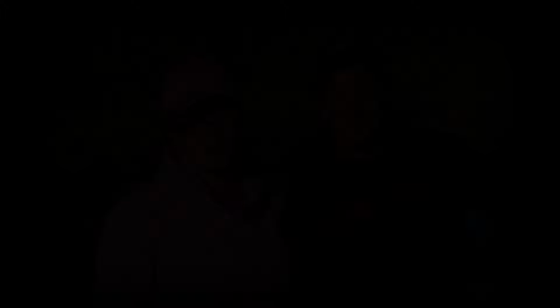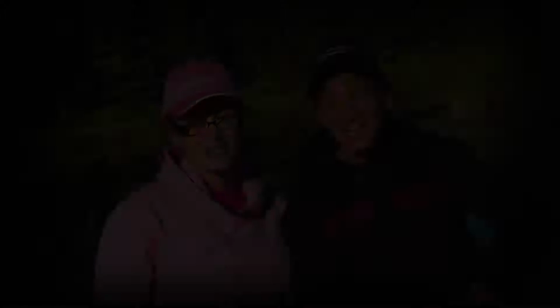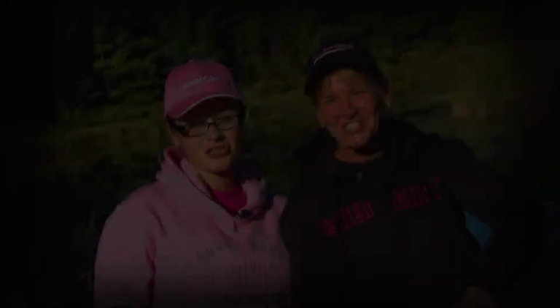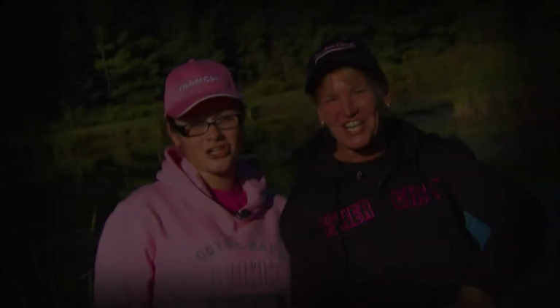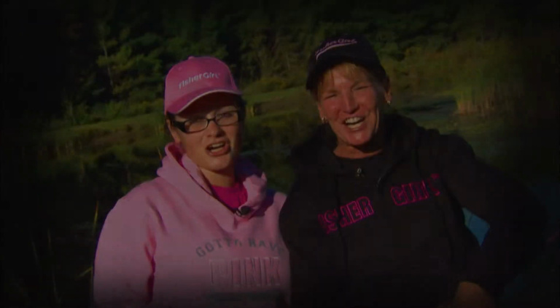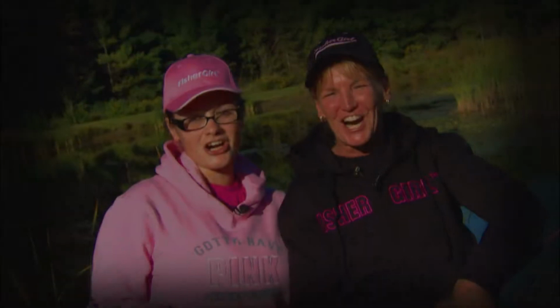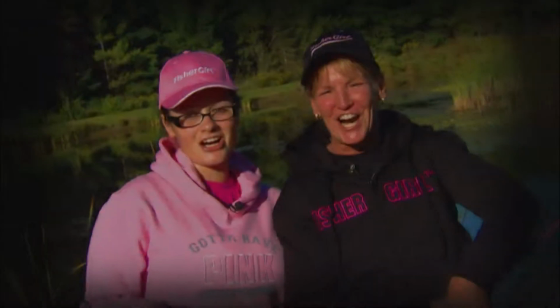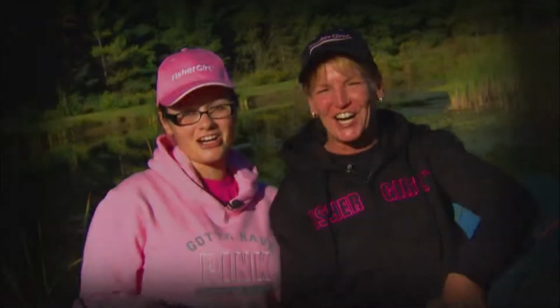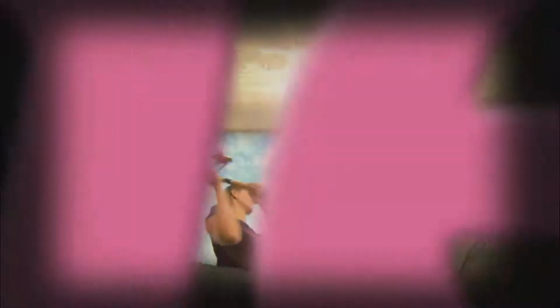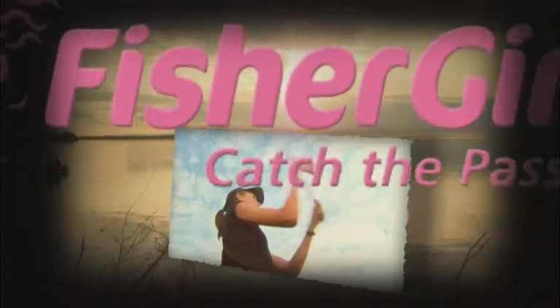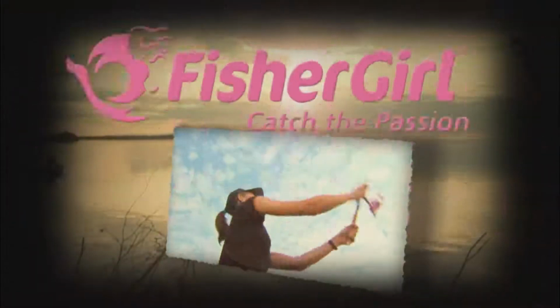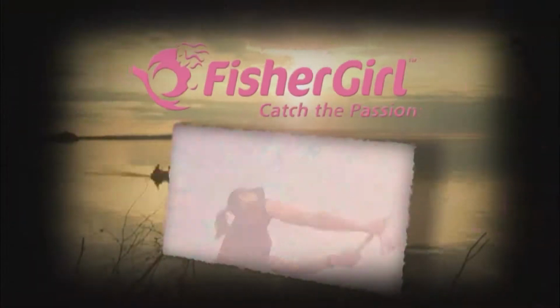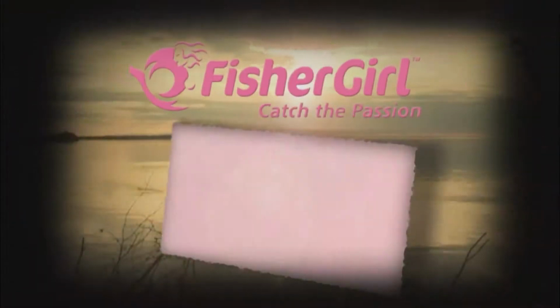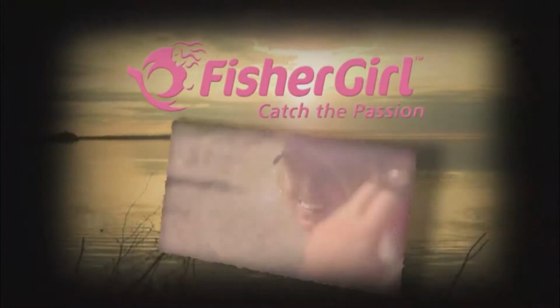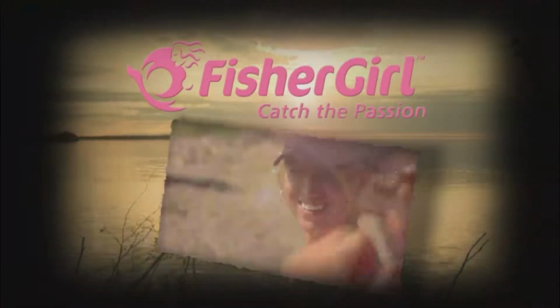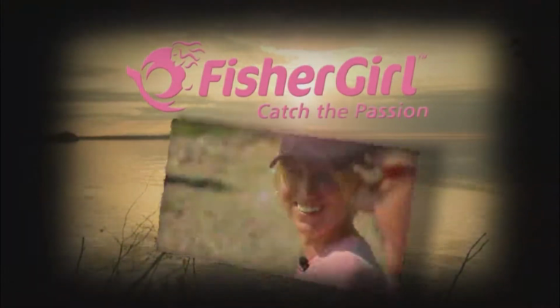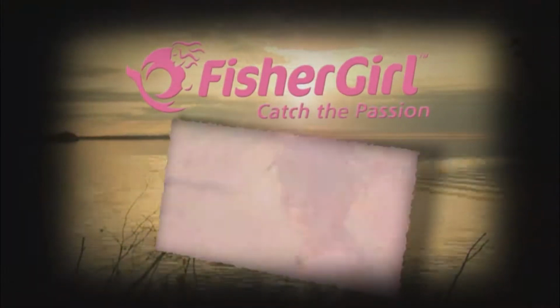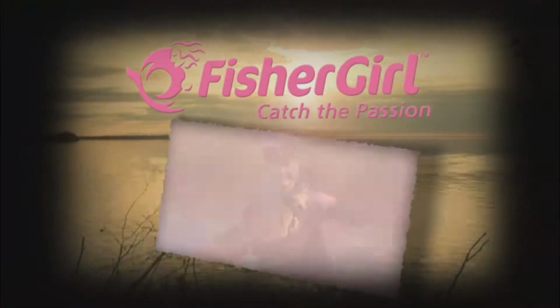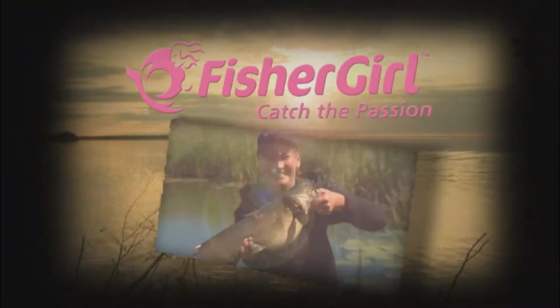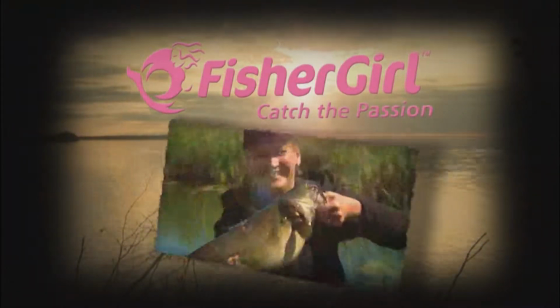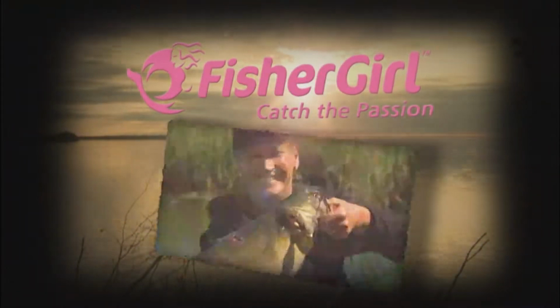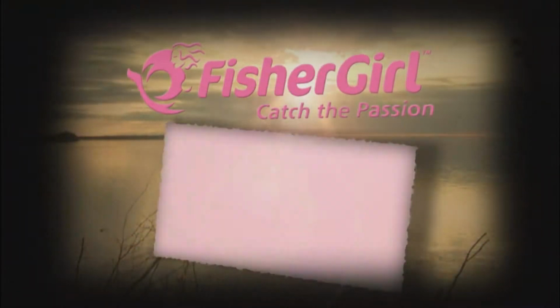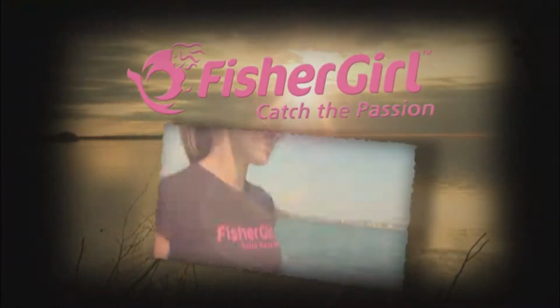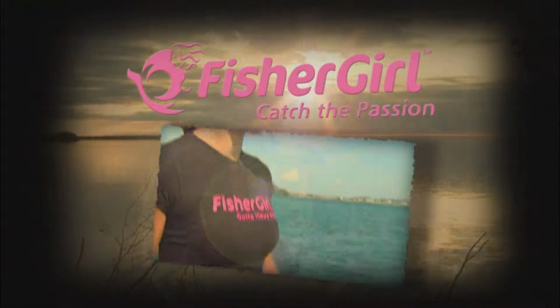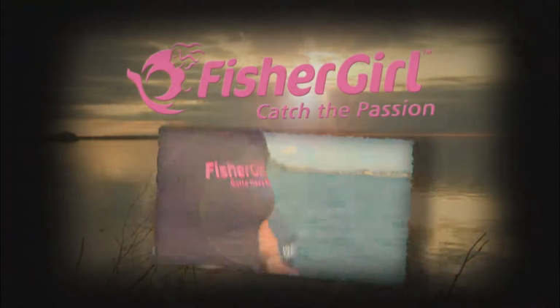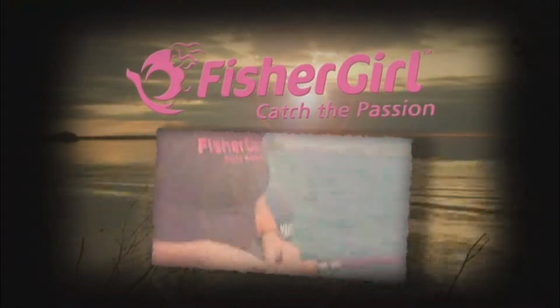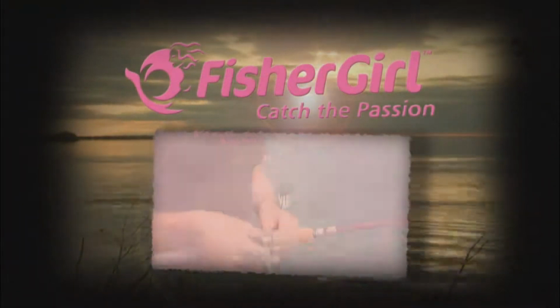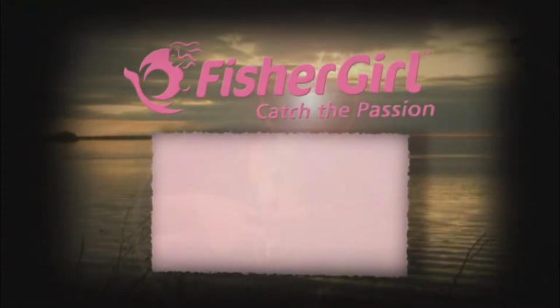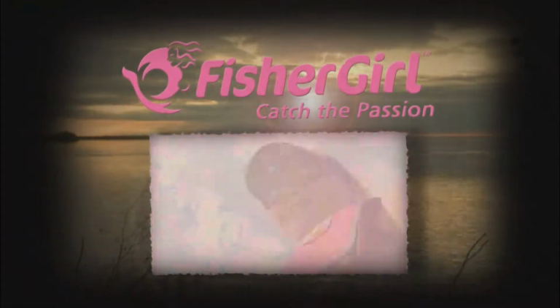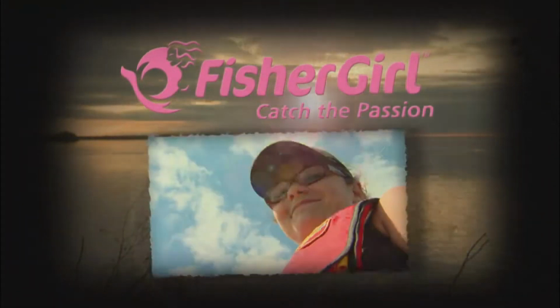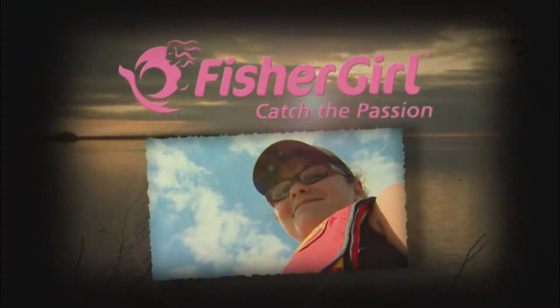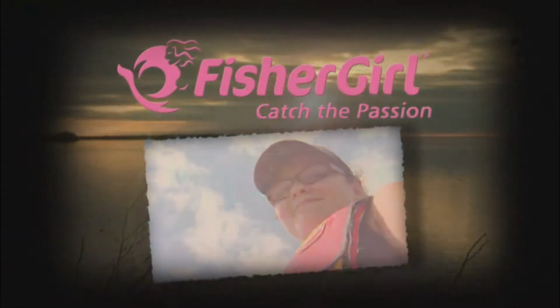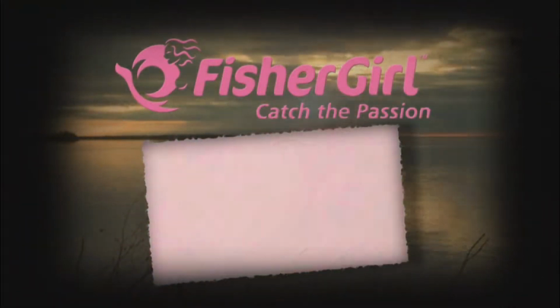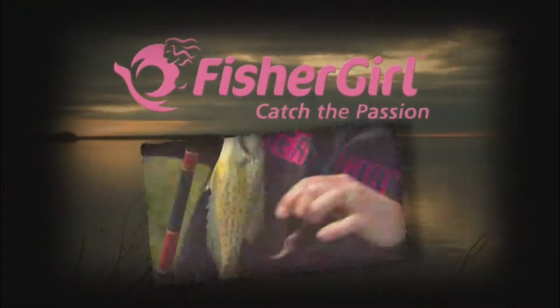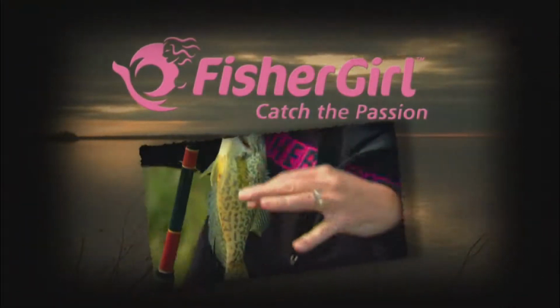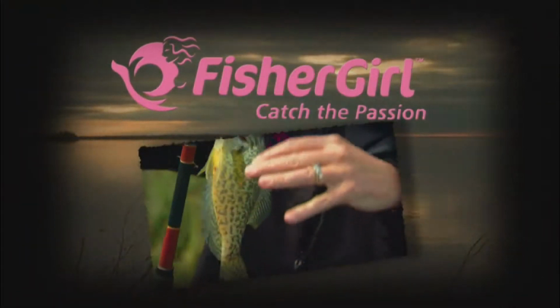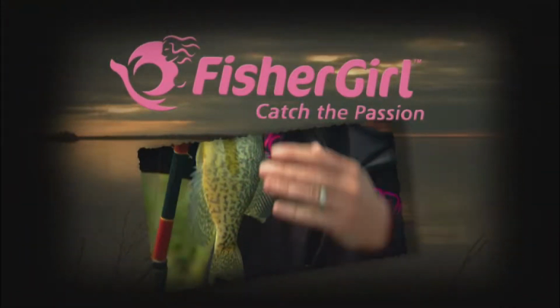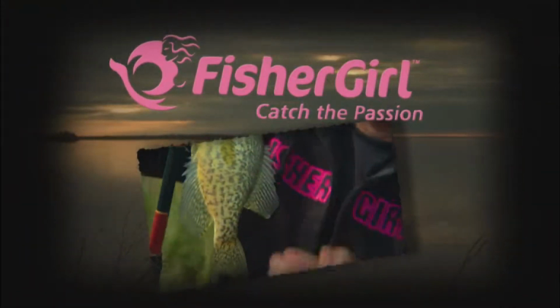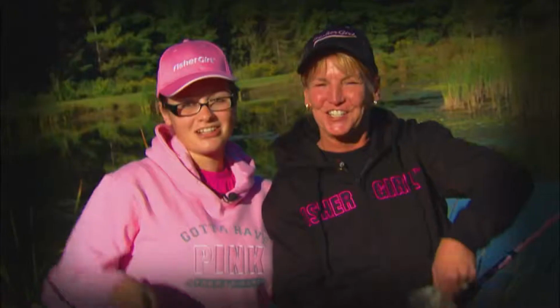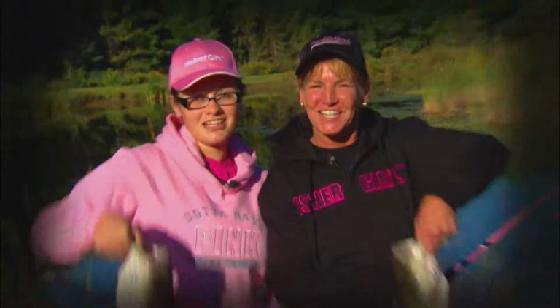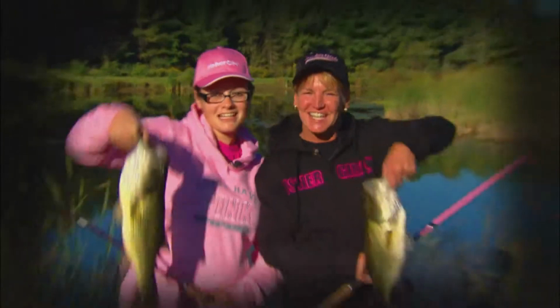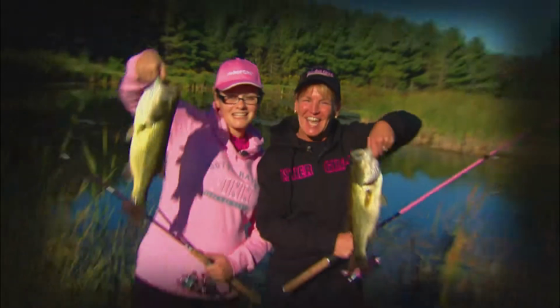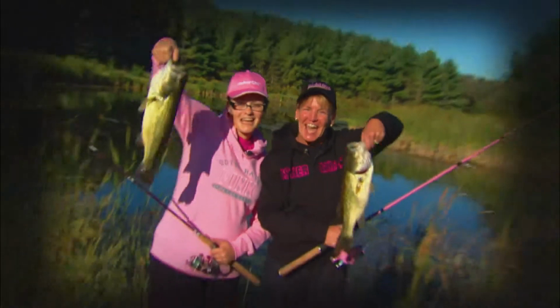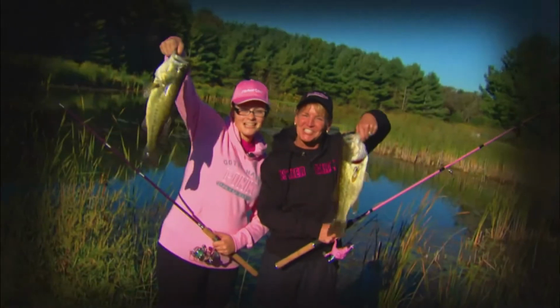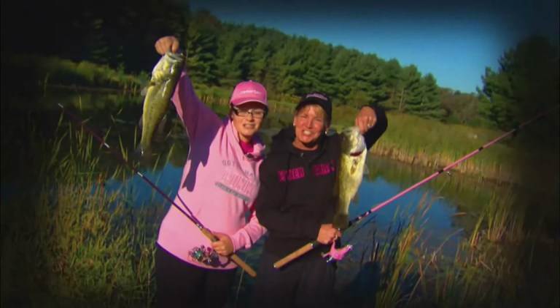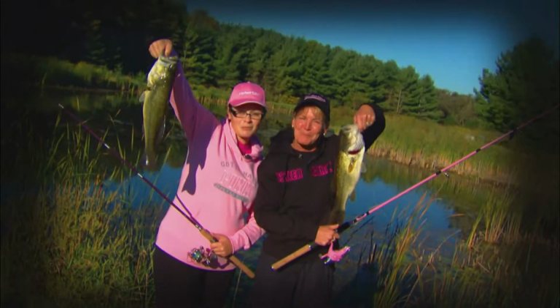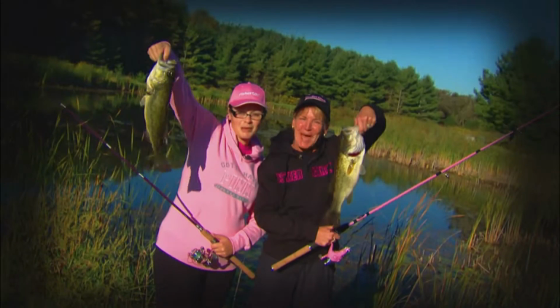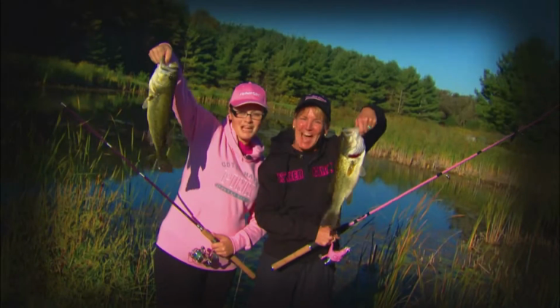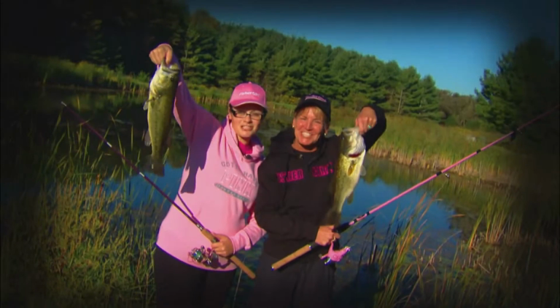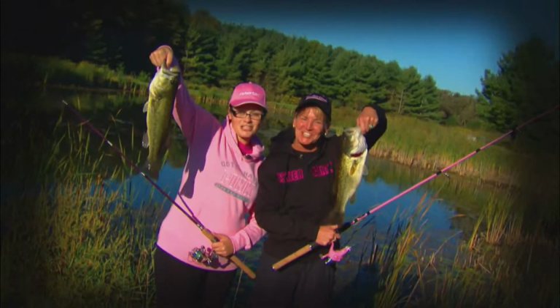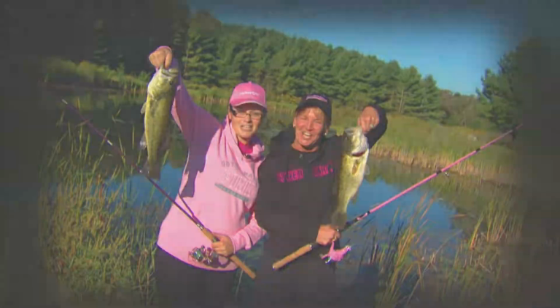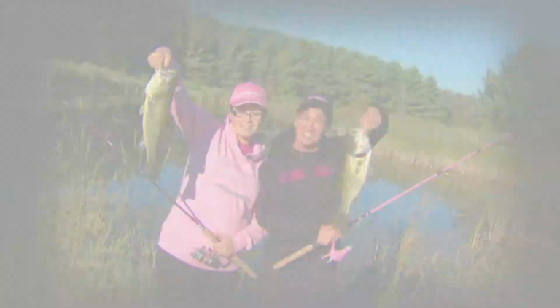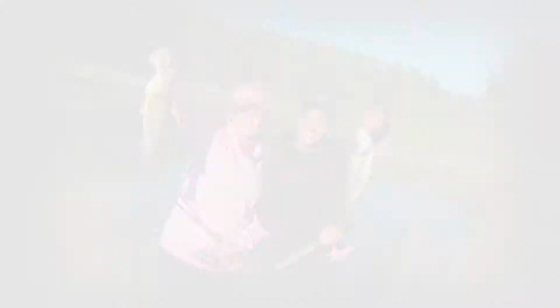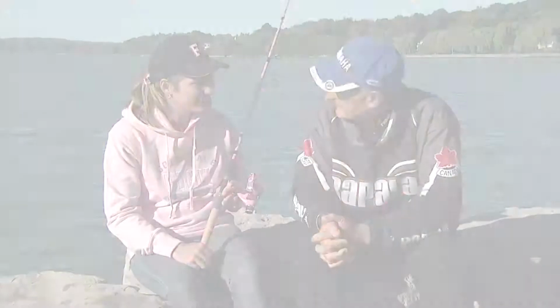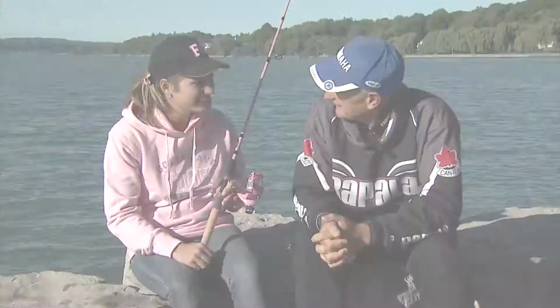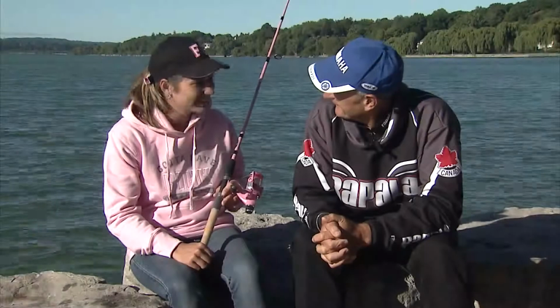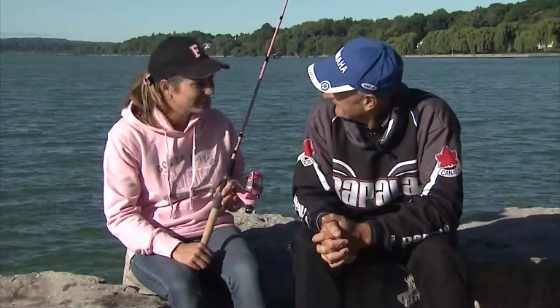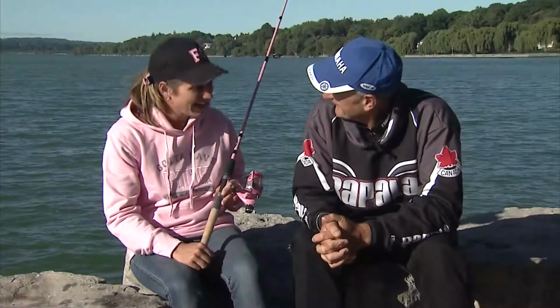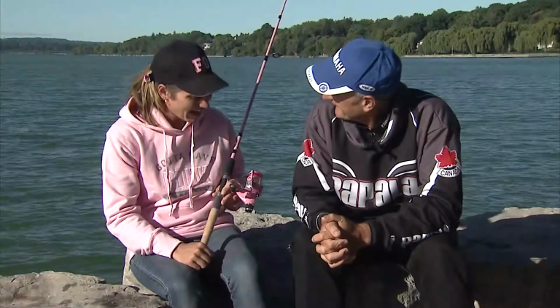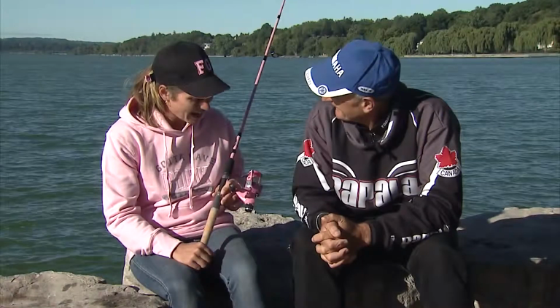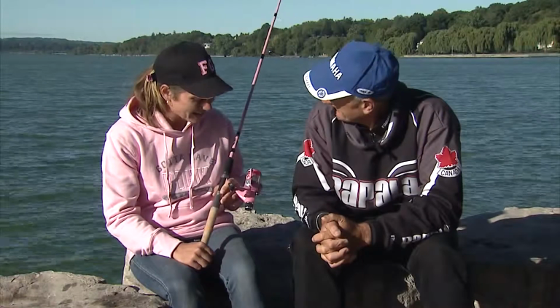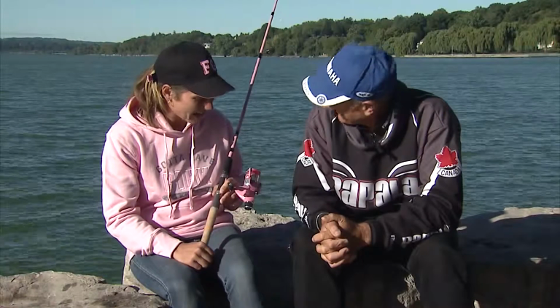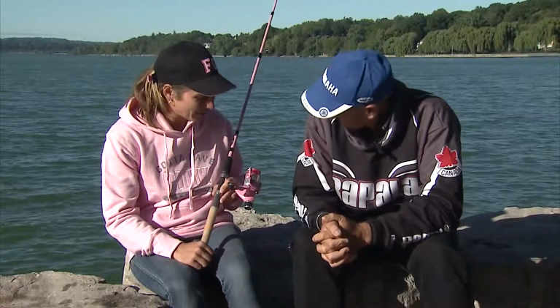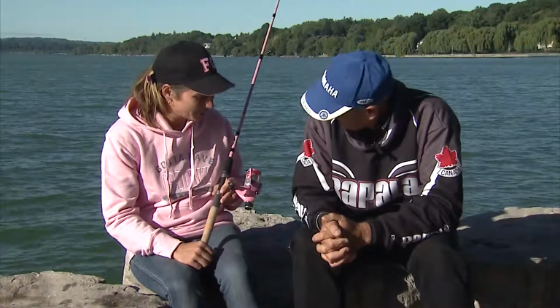Fish or girl? Catch the passion! Hi, Italo.